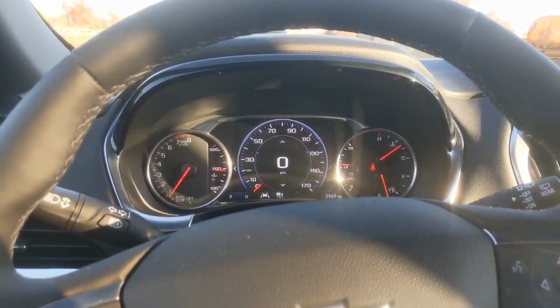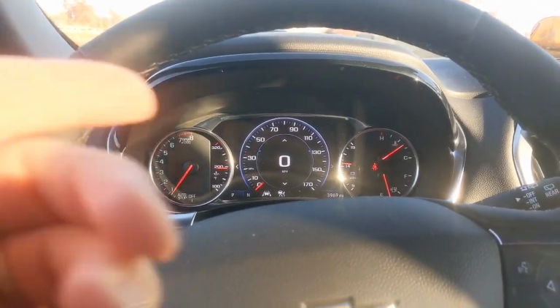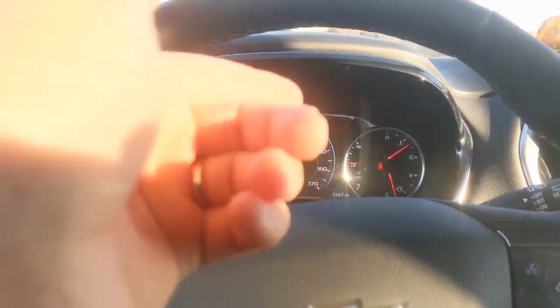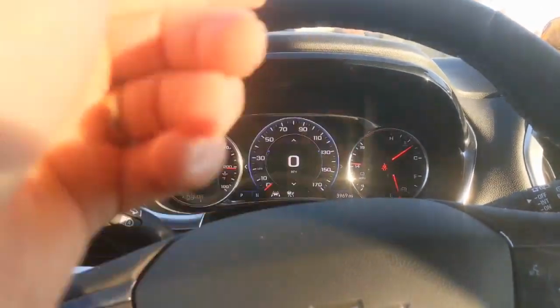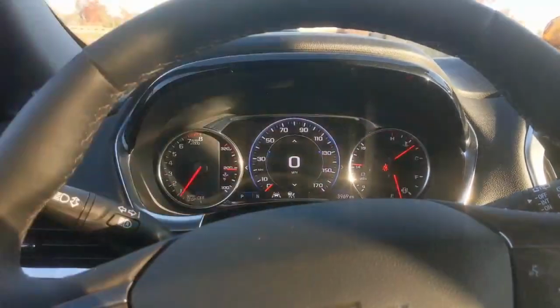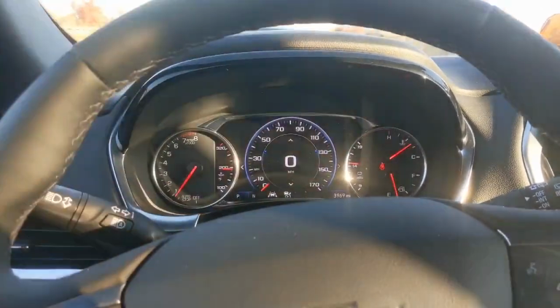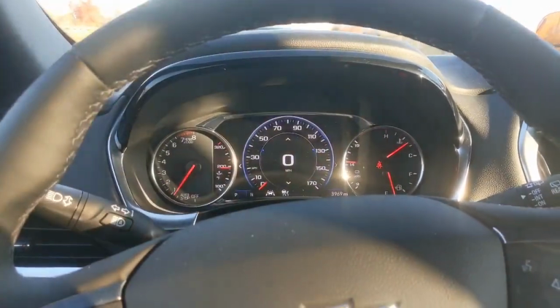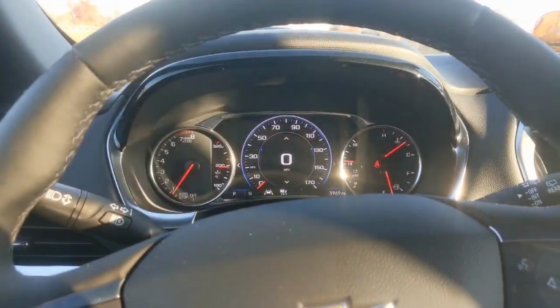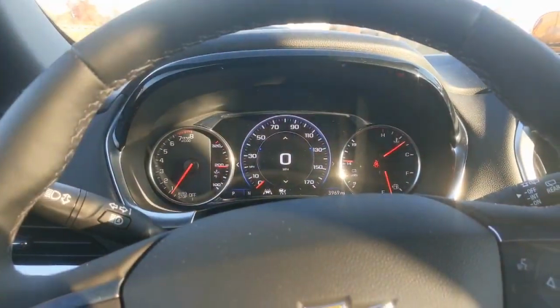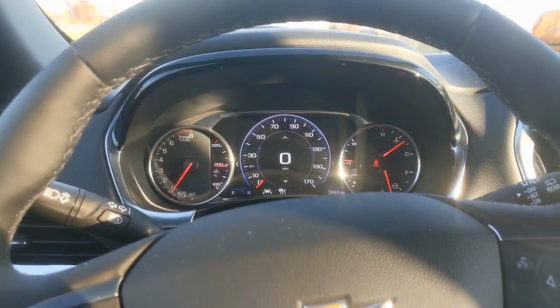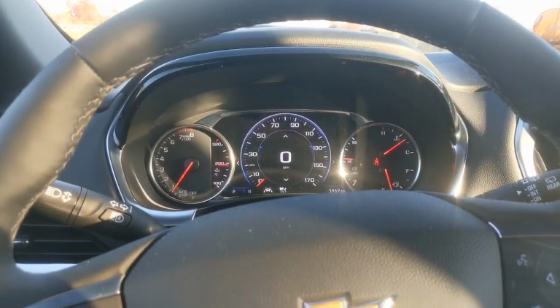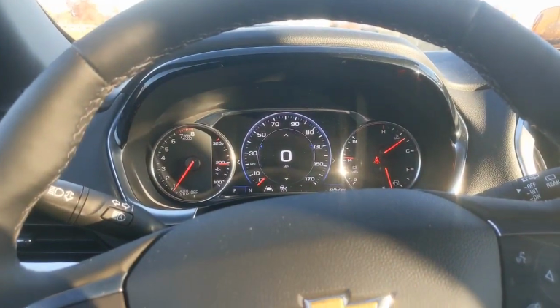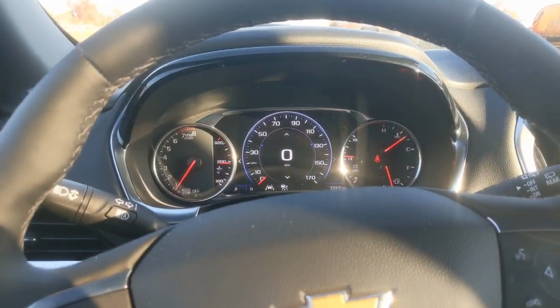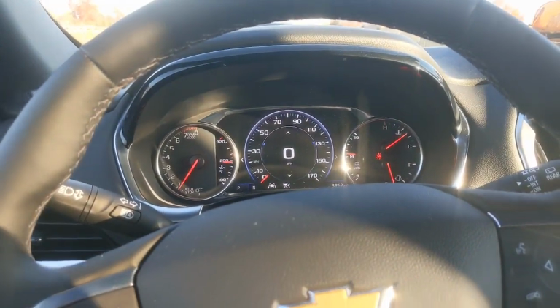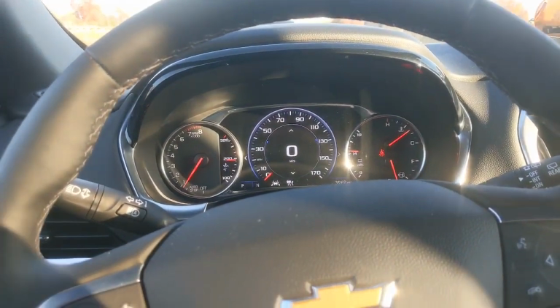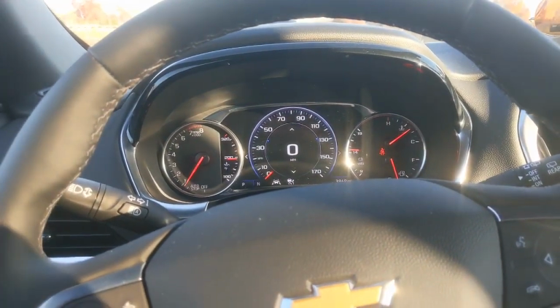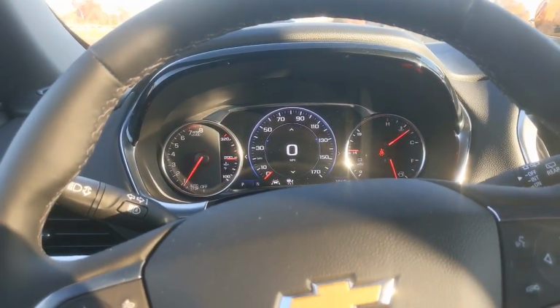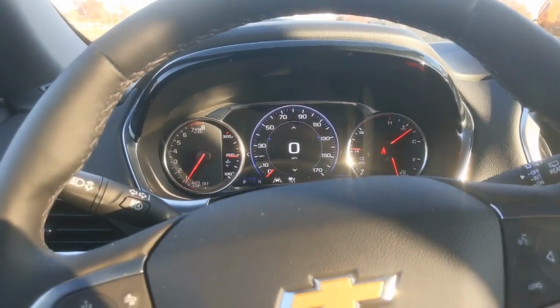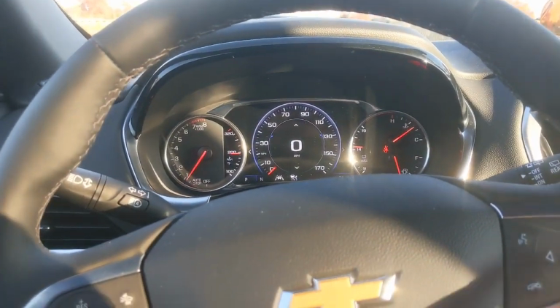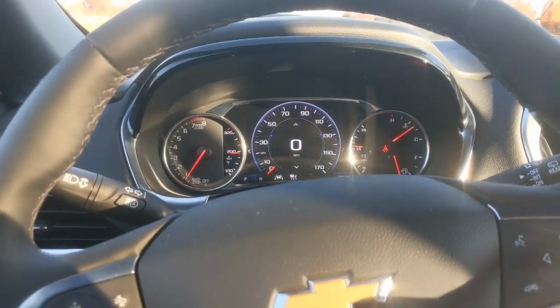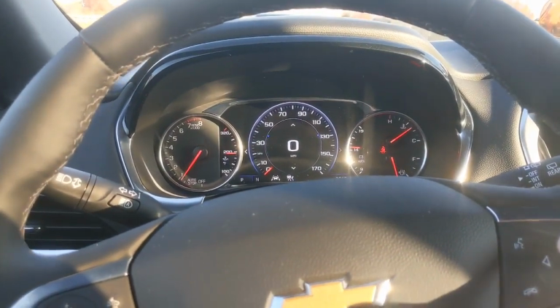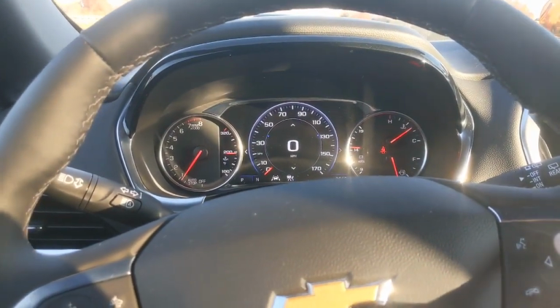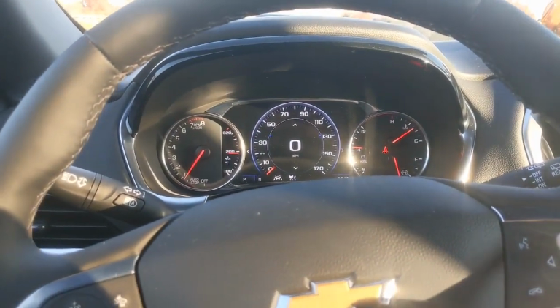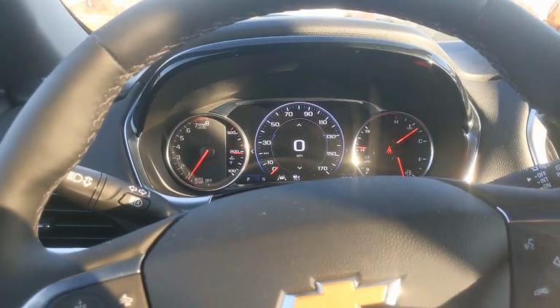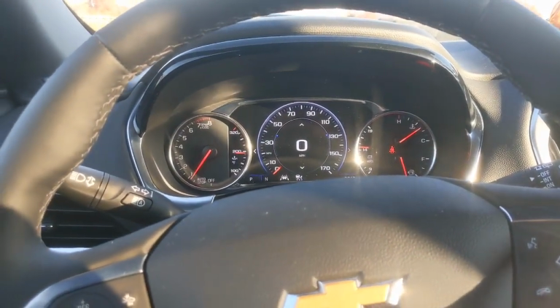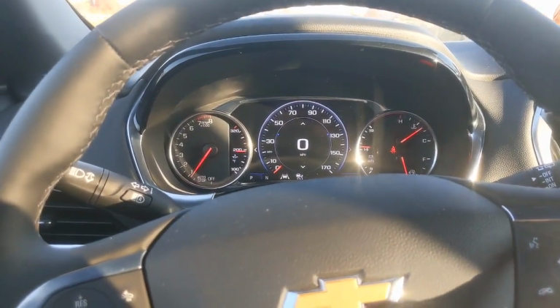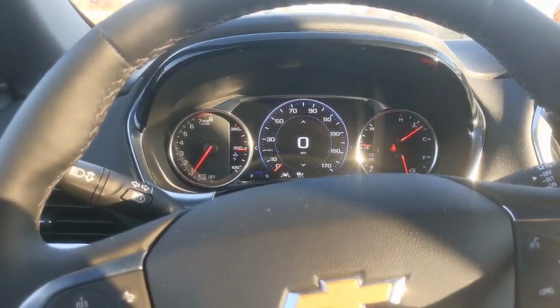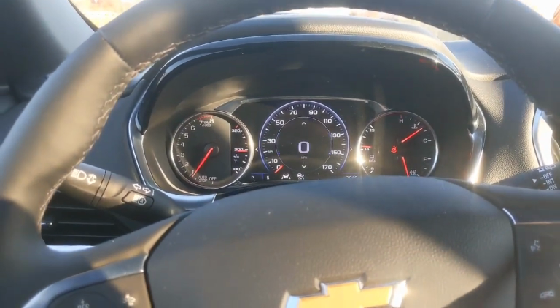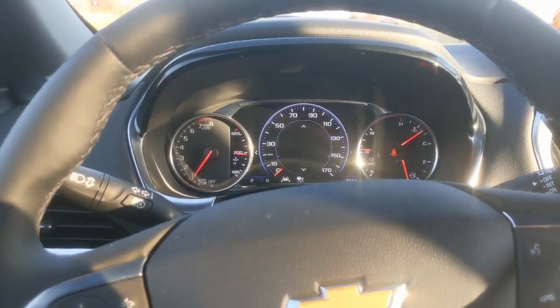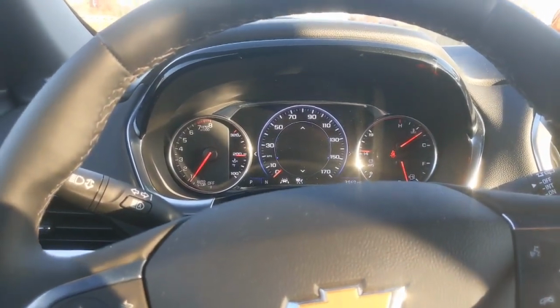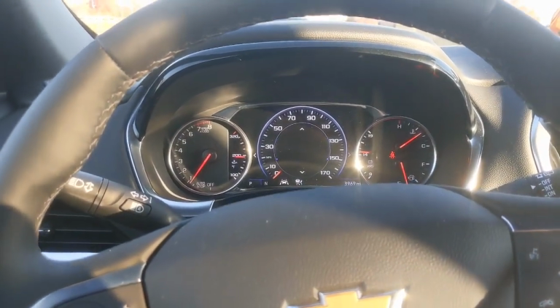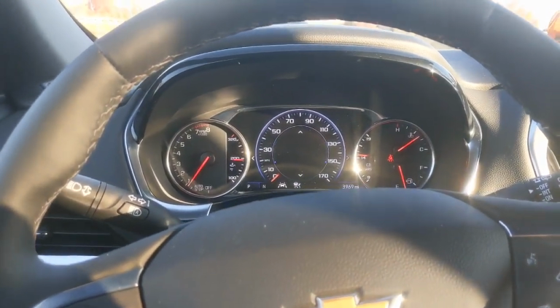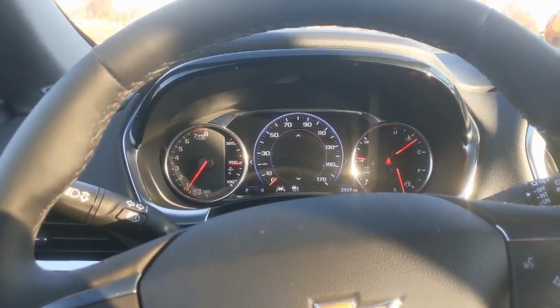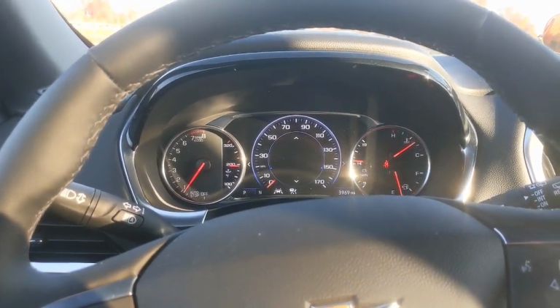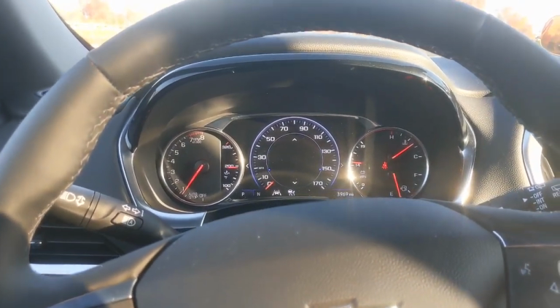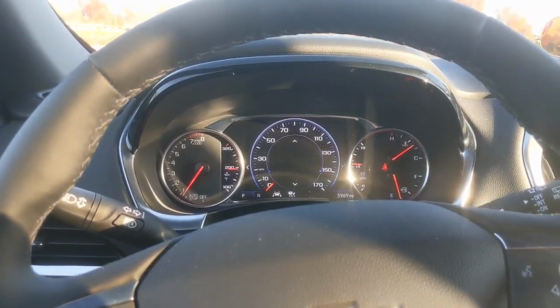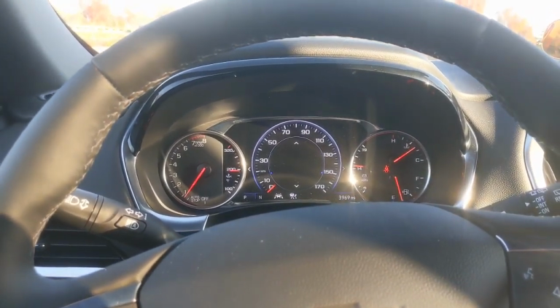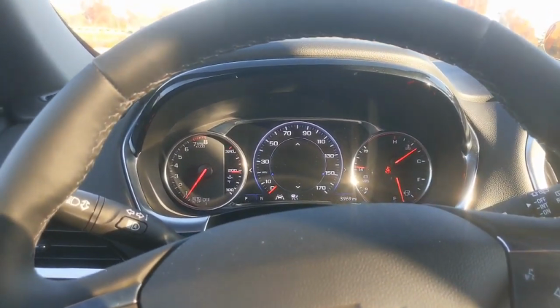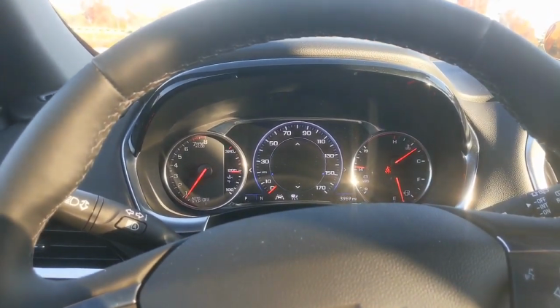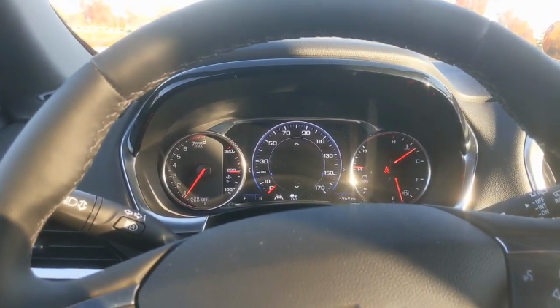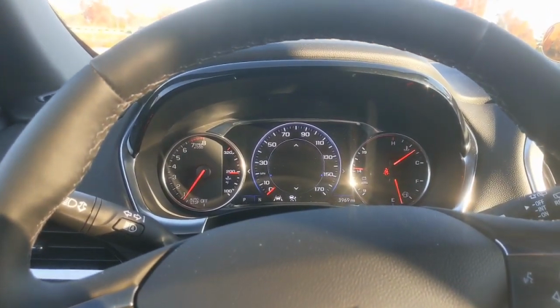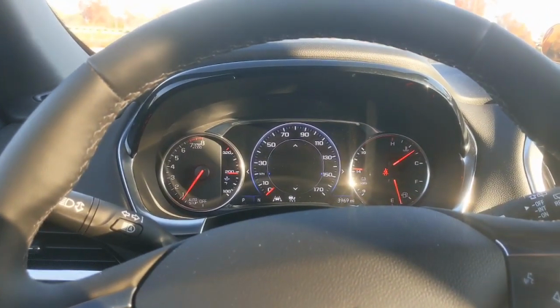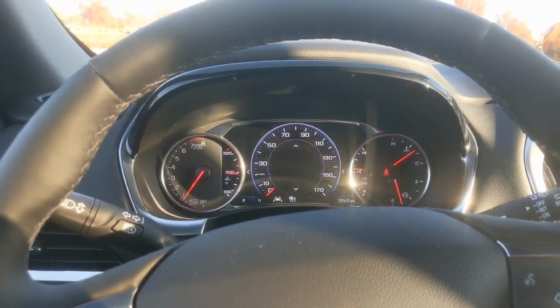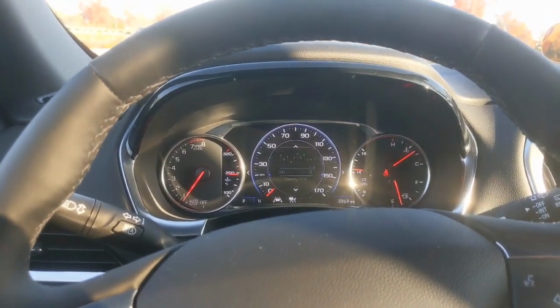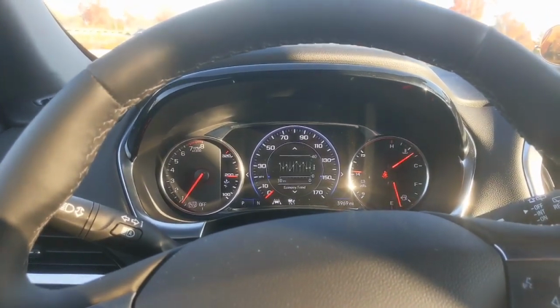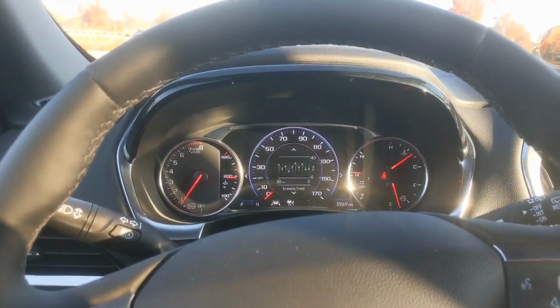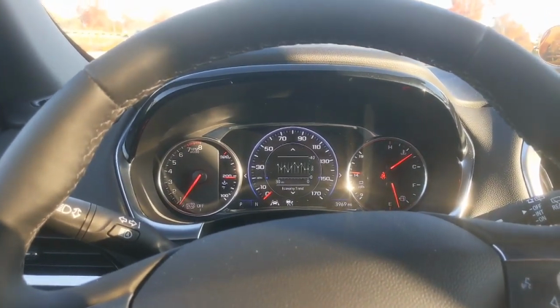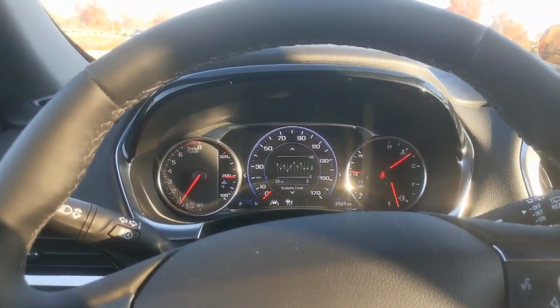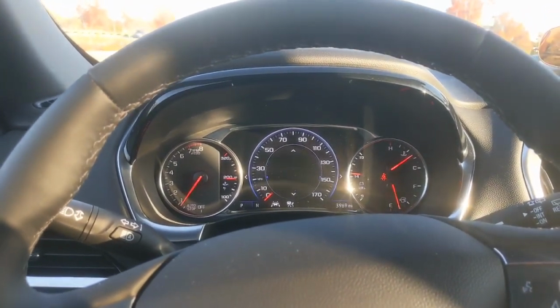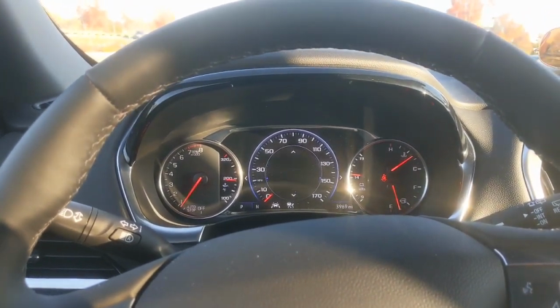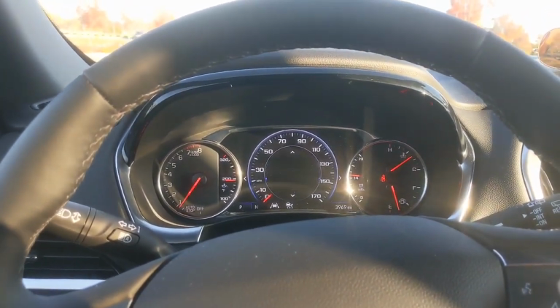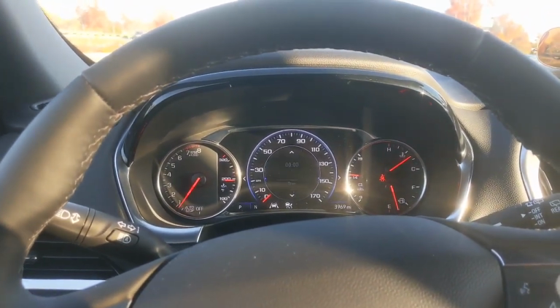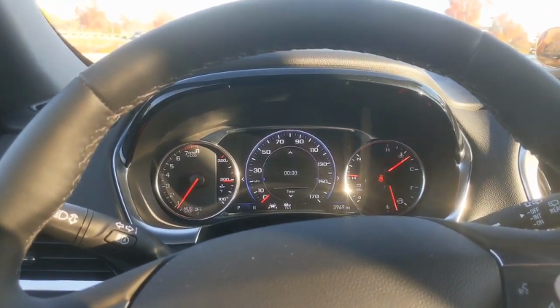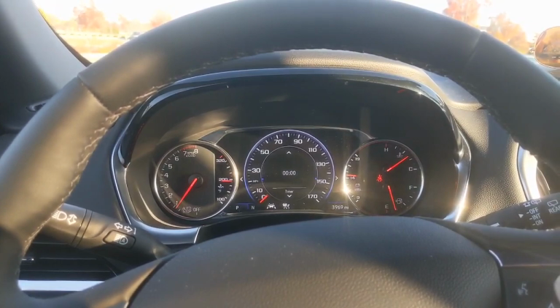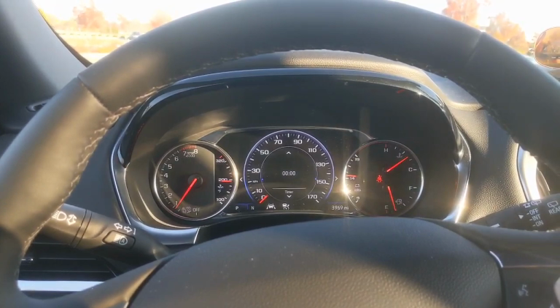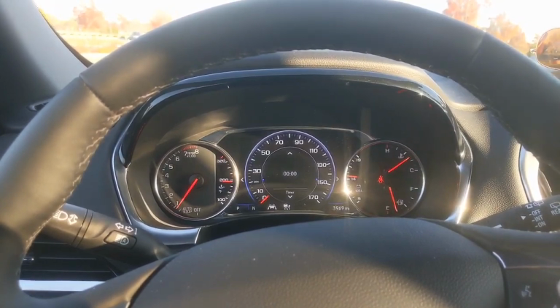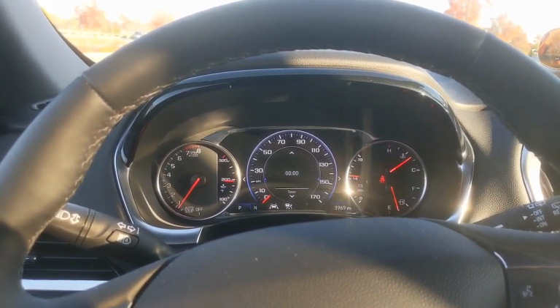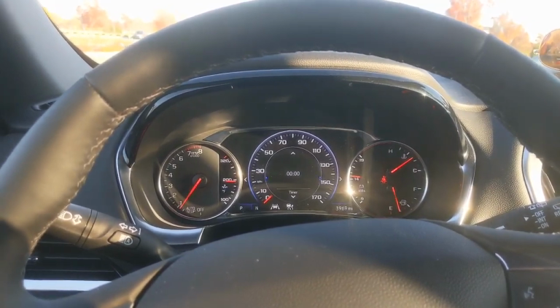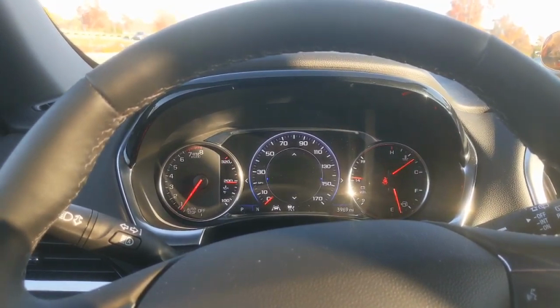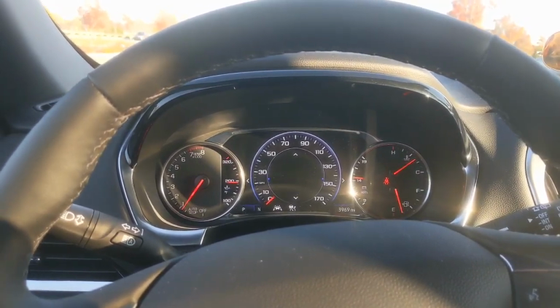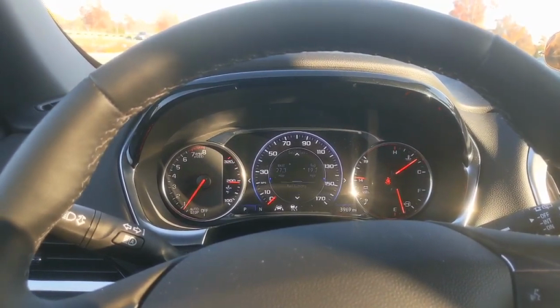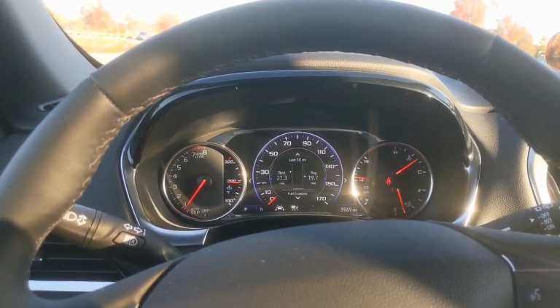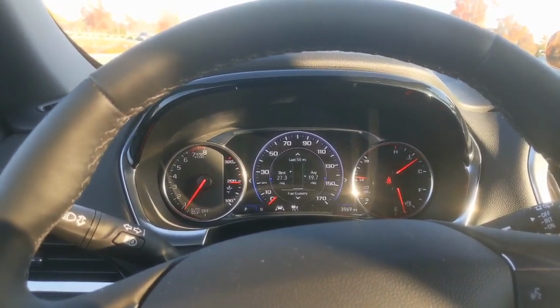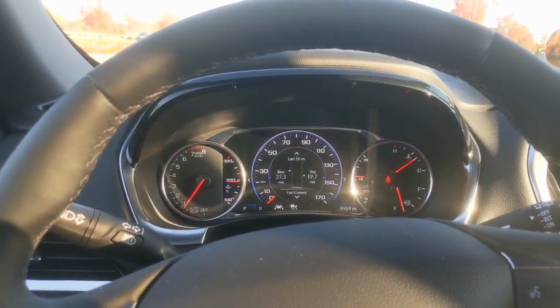You get the digital speedometer, which you can customize a variety of ways to give you a number of different sorts of information.